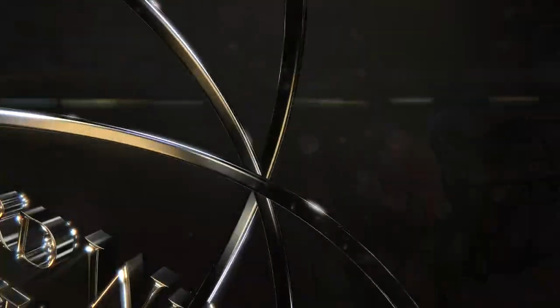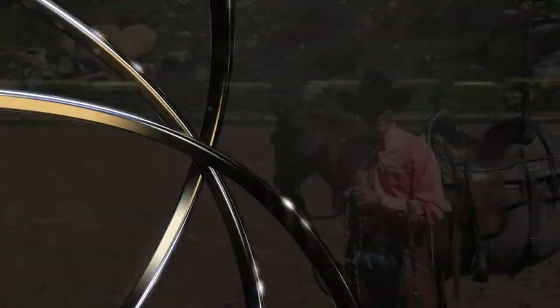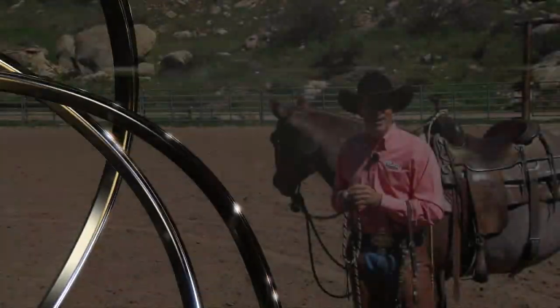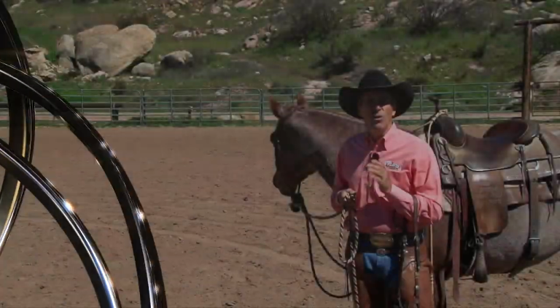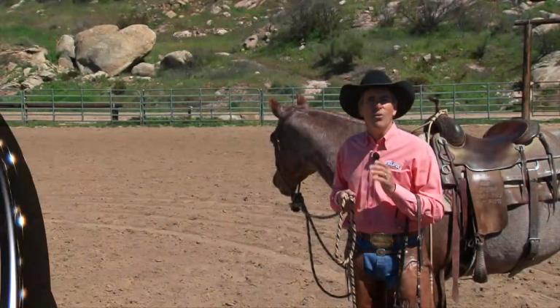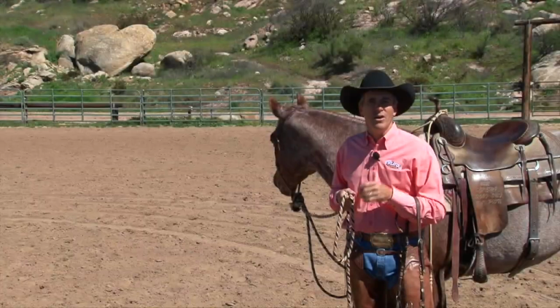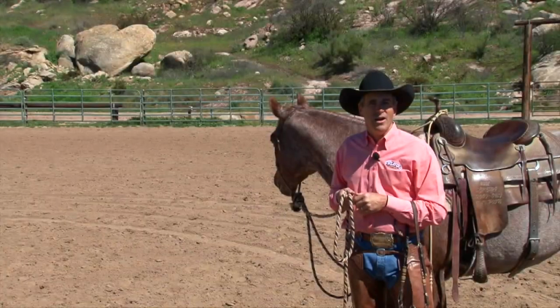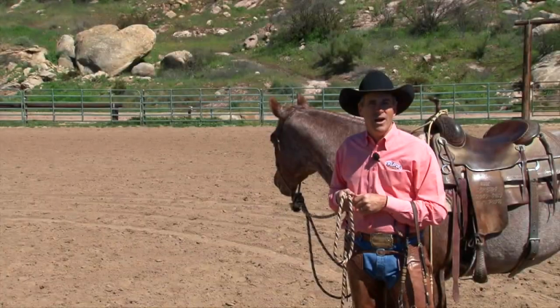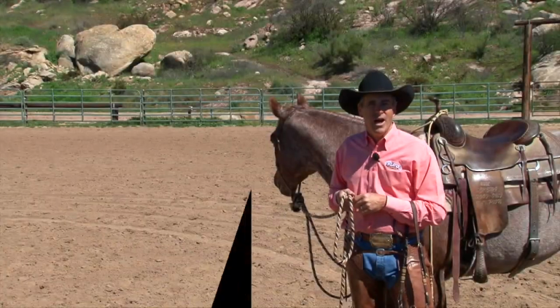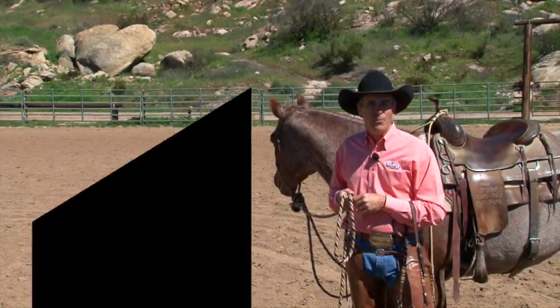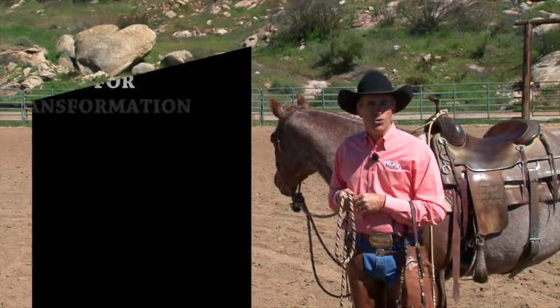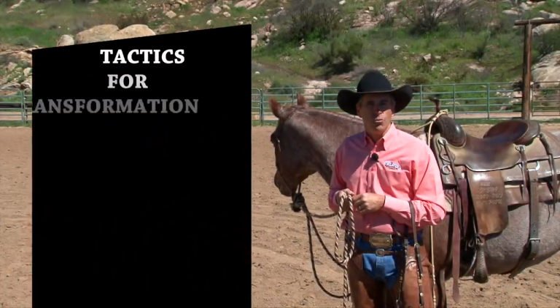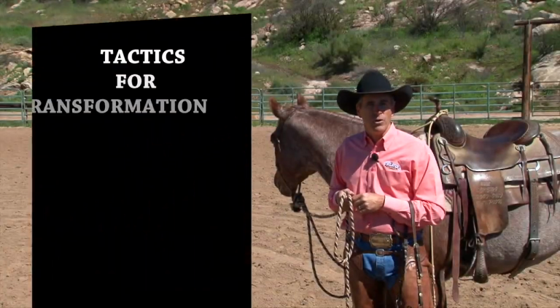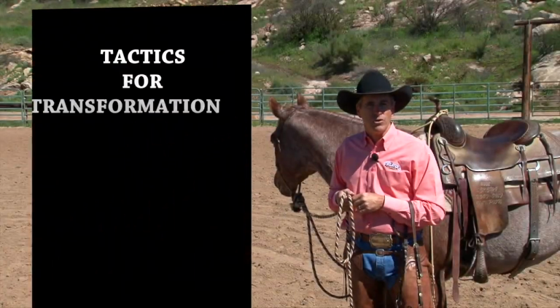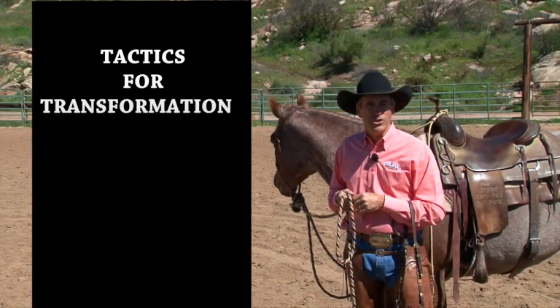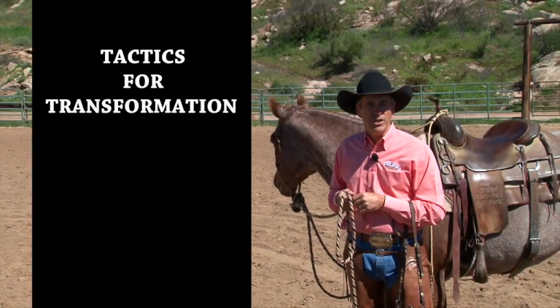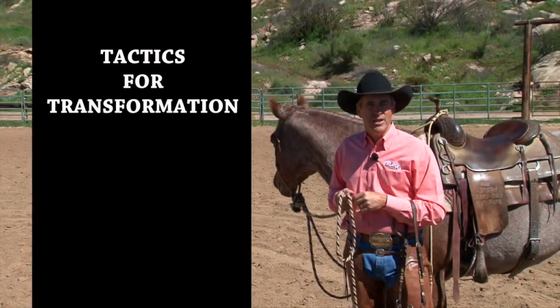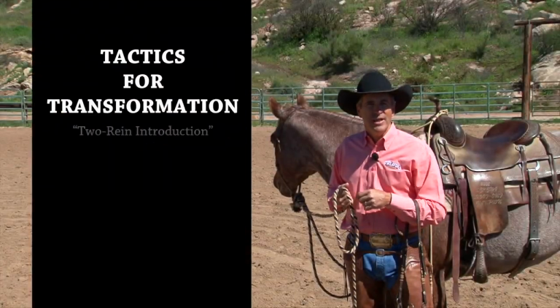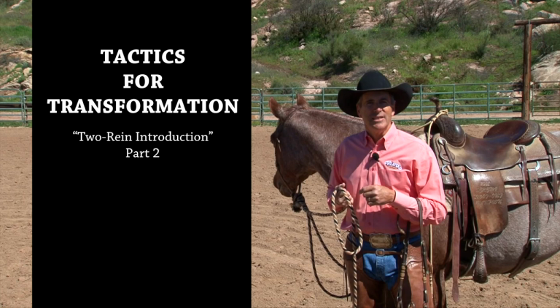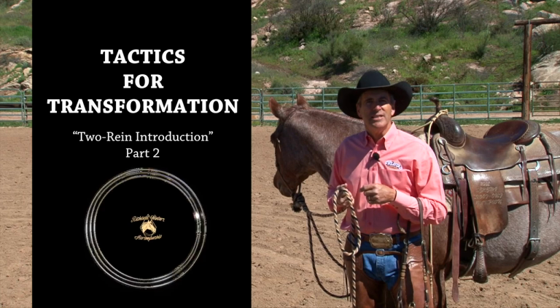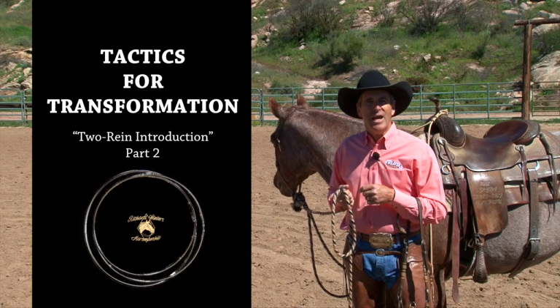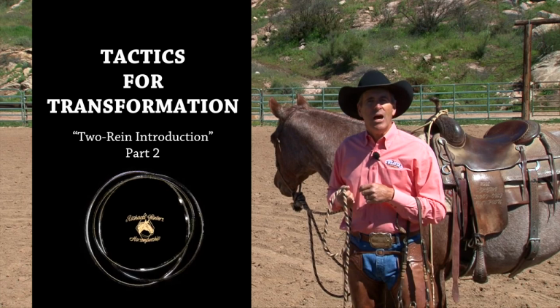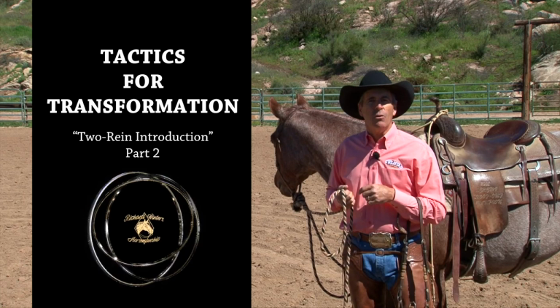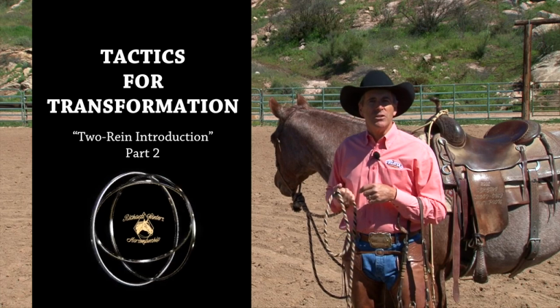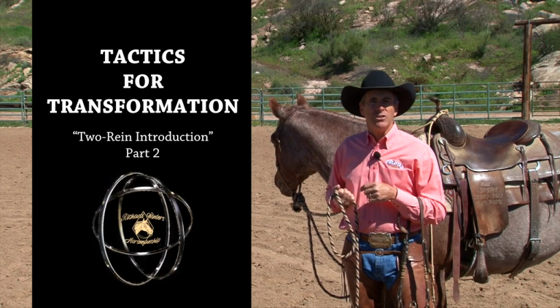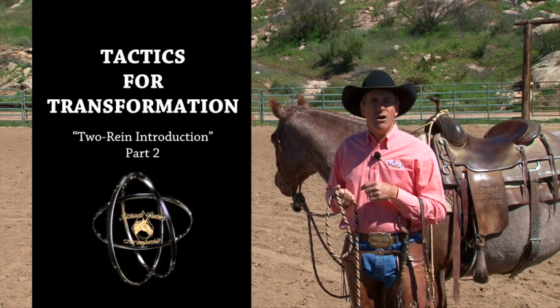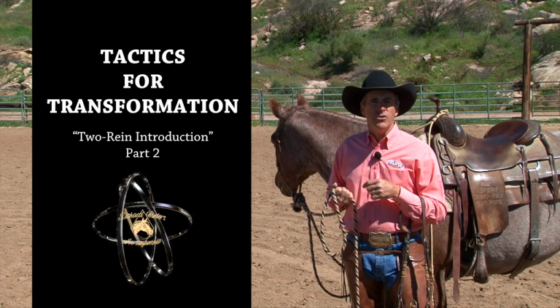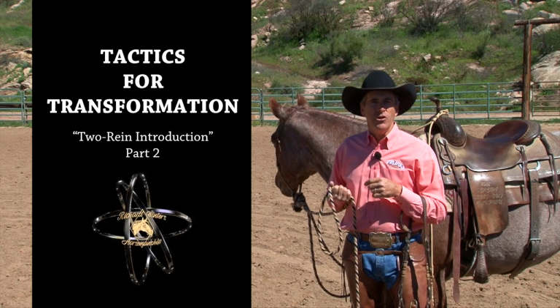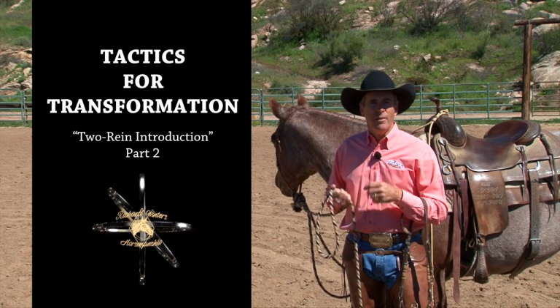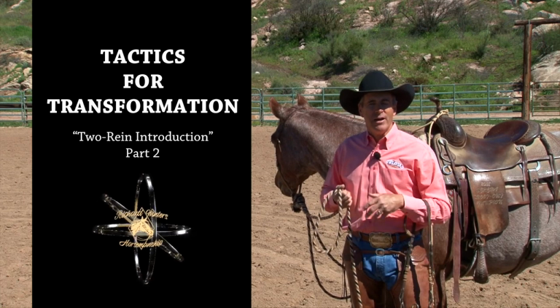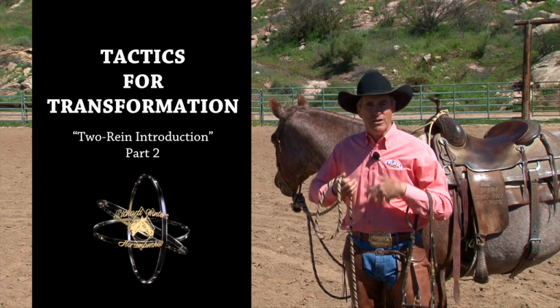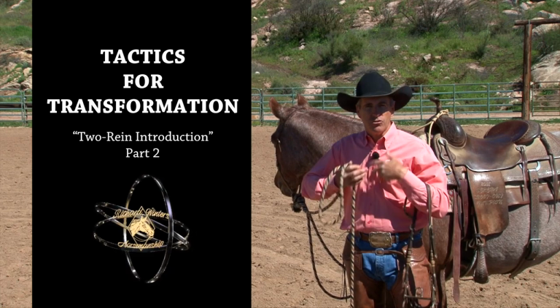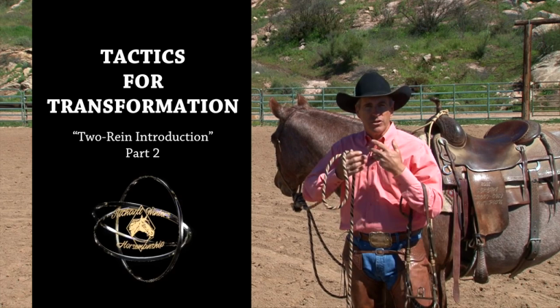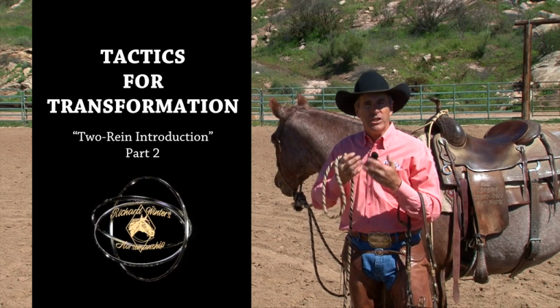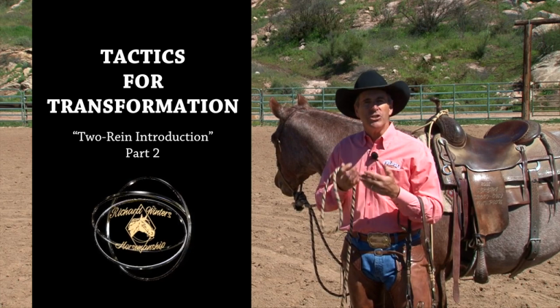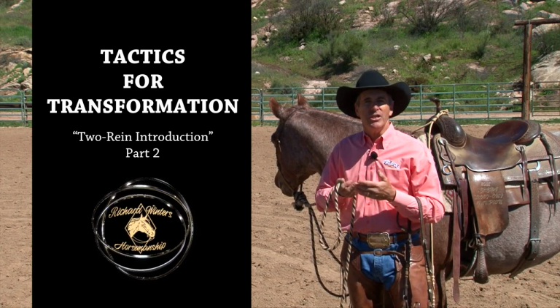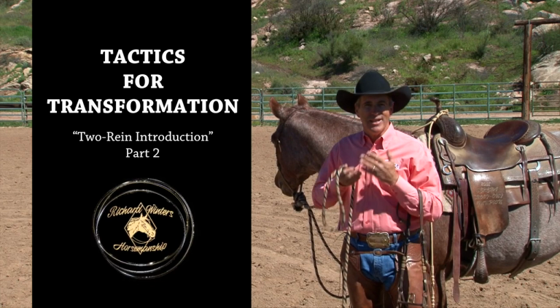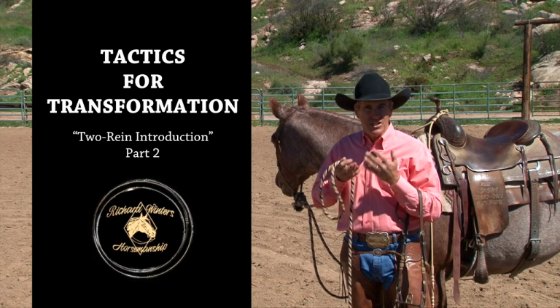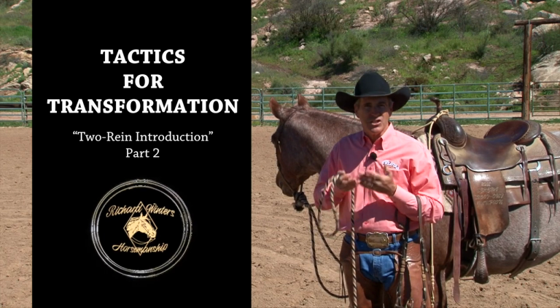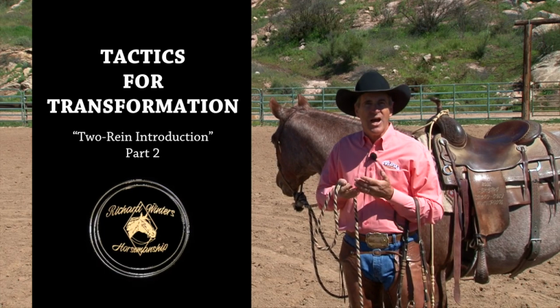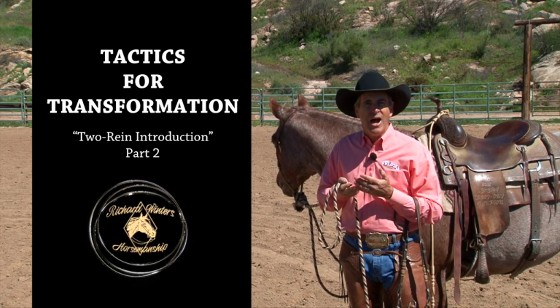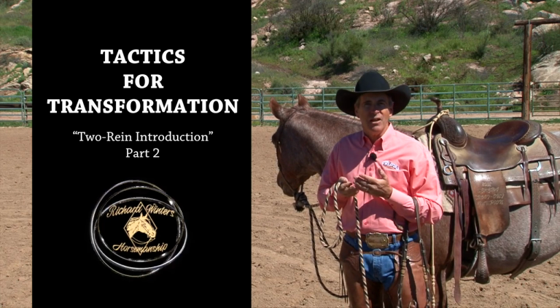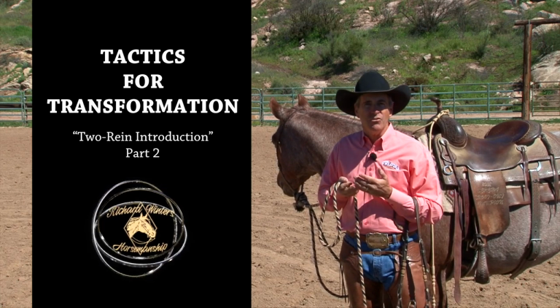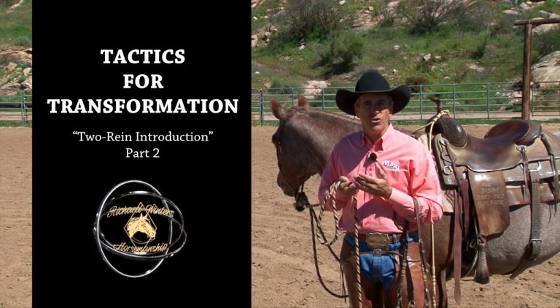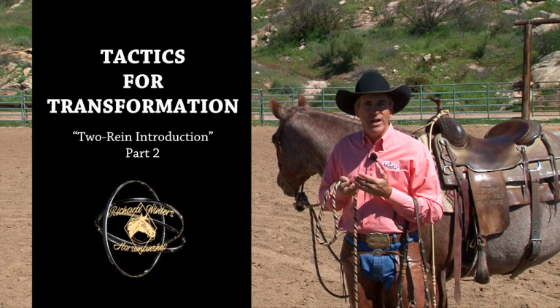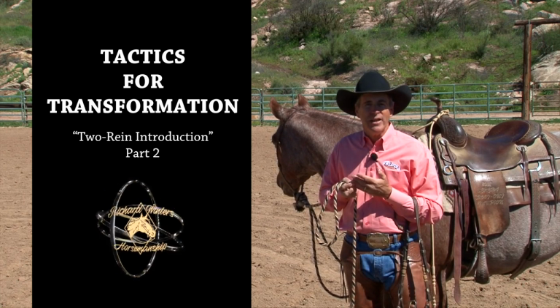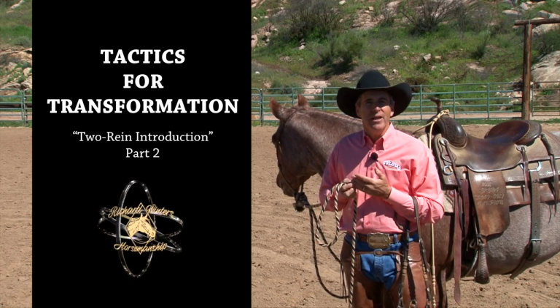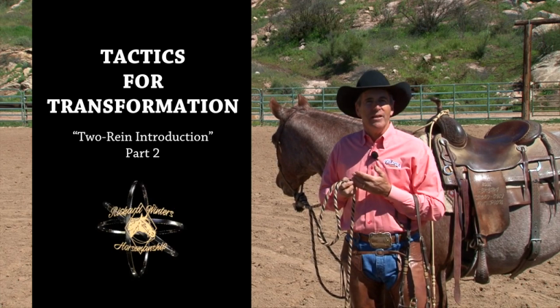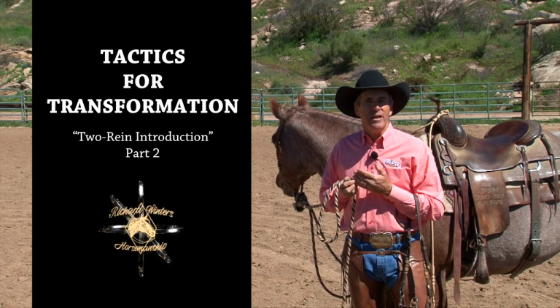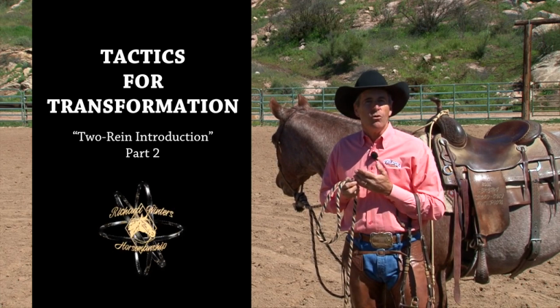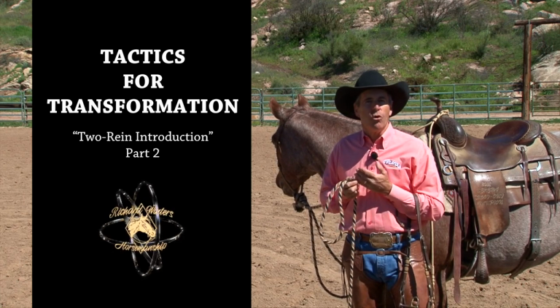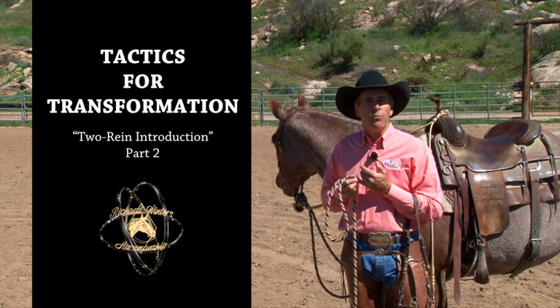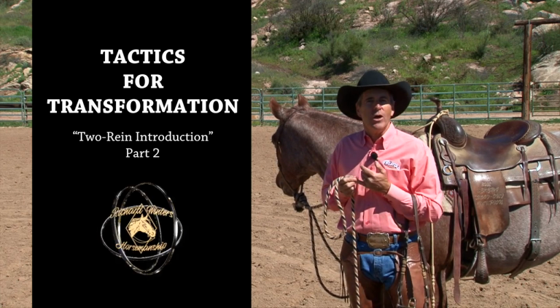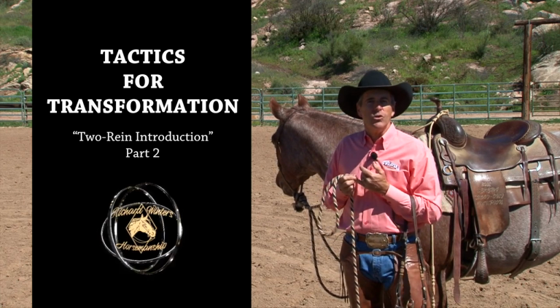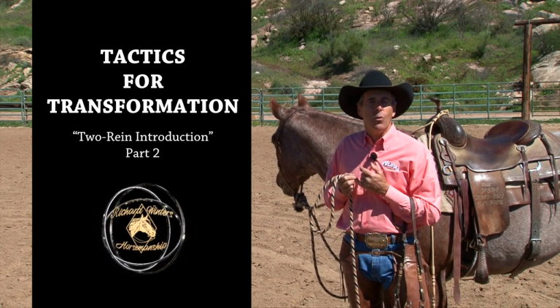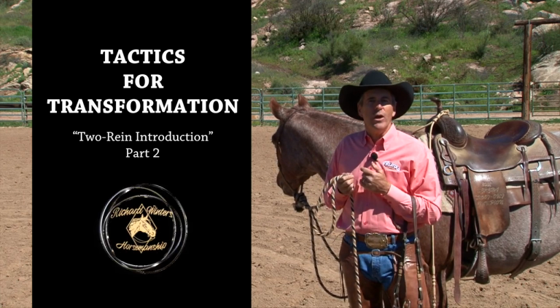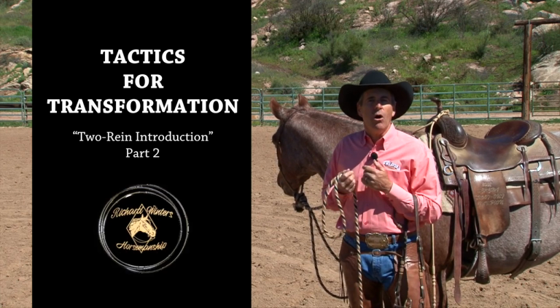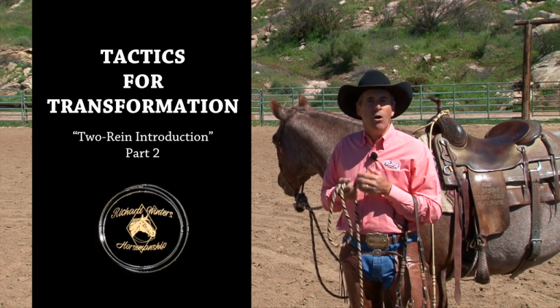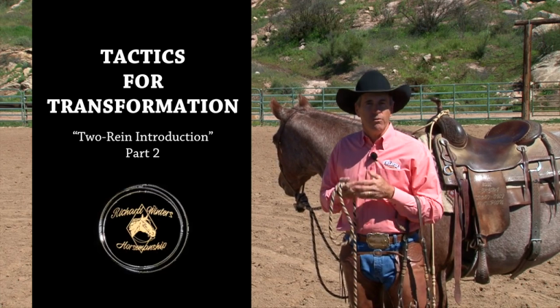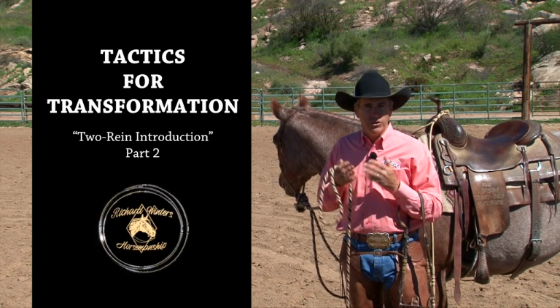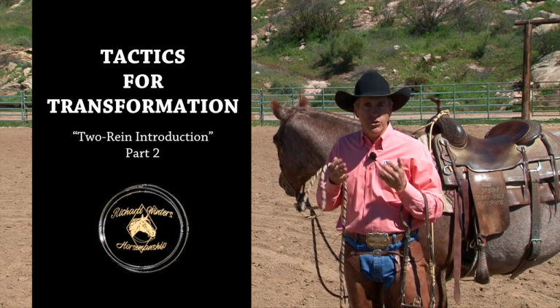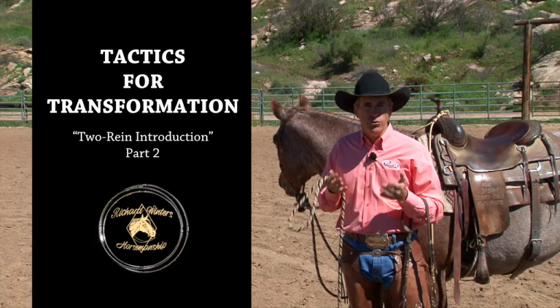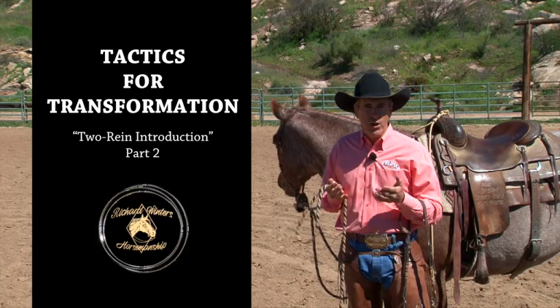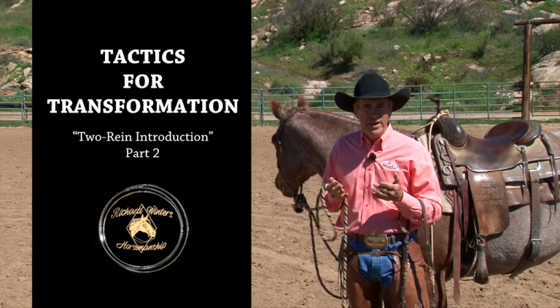Hello, I'm Richard Winters, and today I want to talk to you about a tradition and a style of training that incorporates what we call the two-rein.